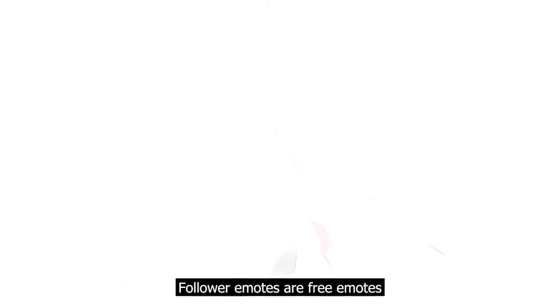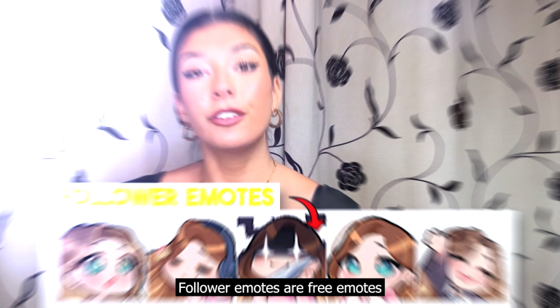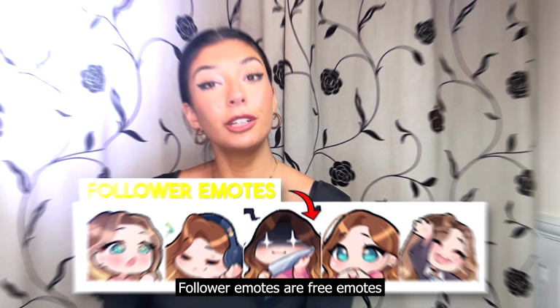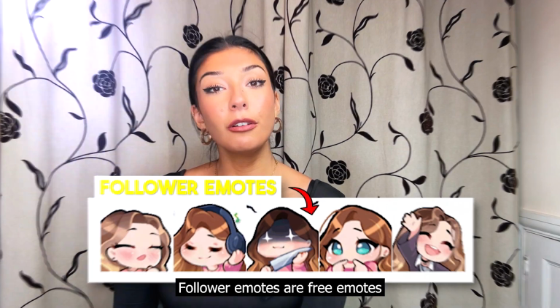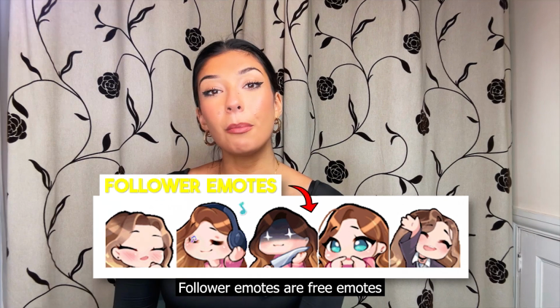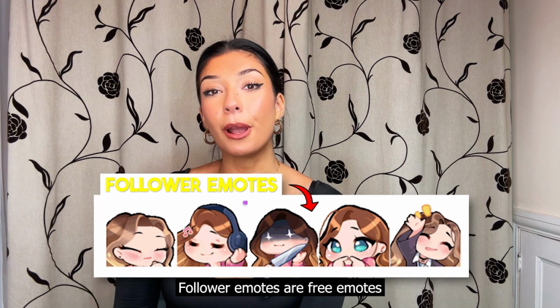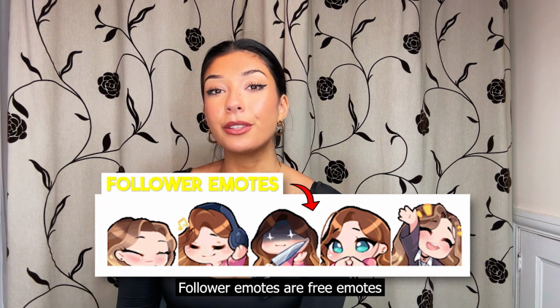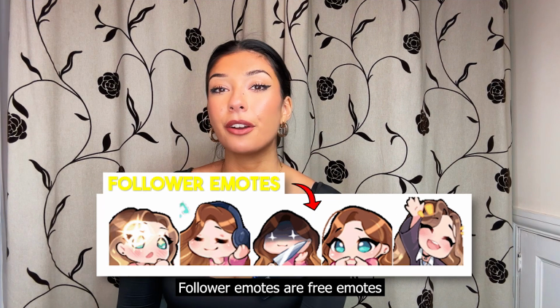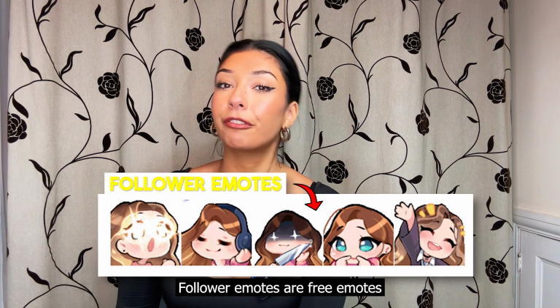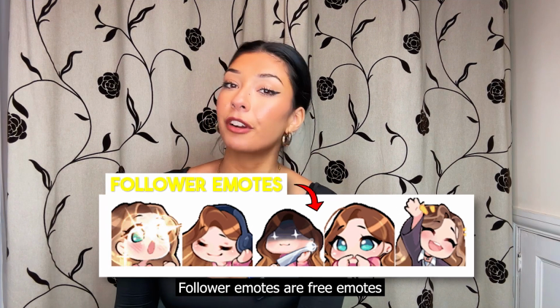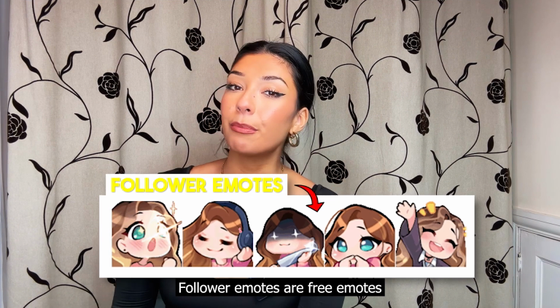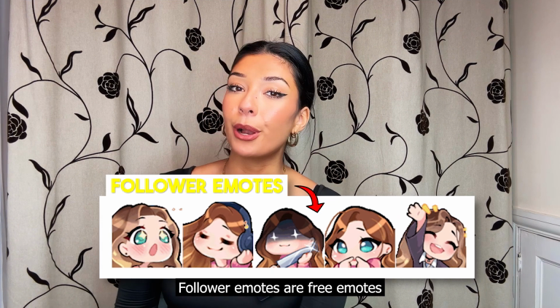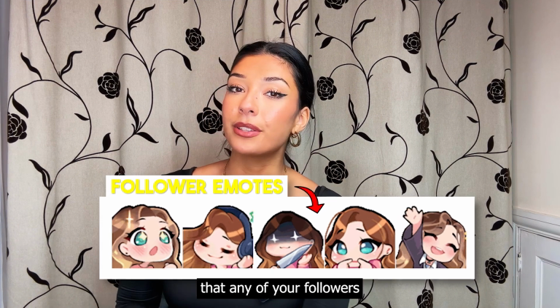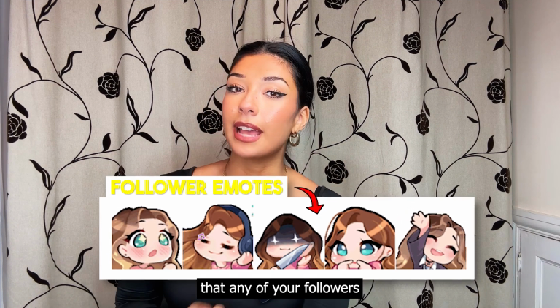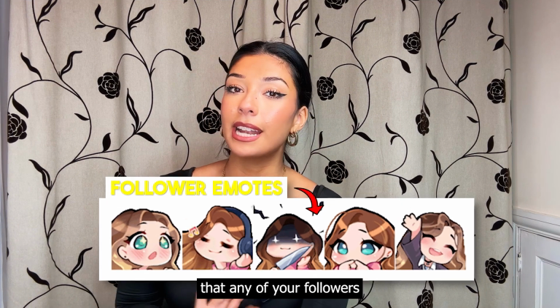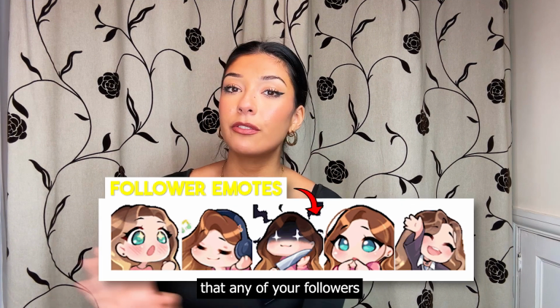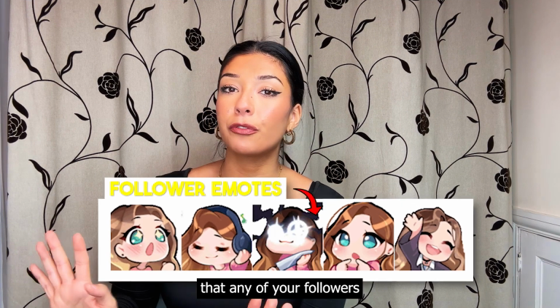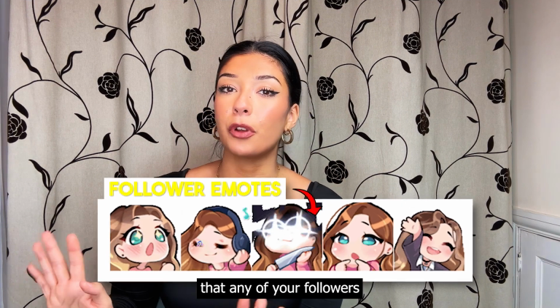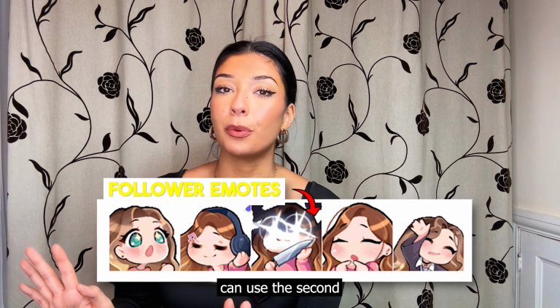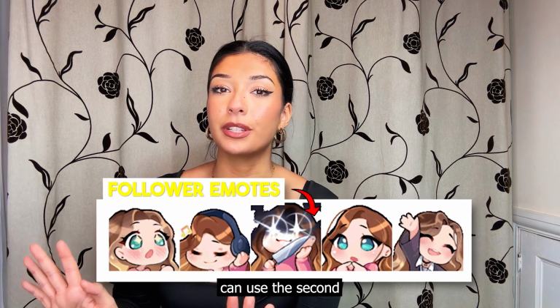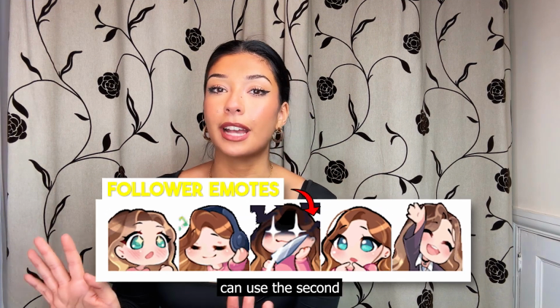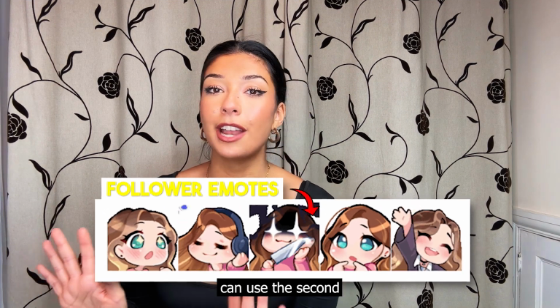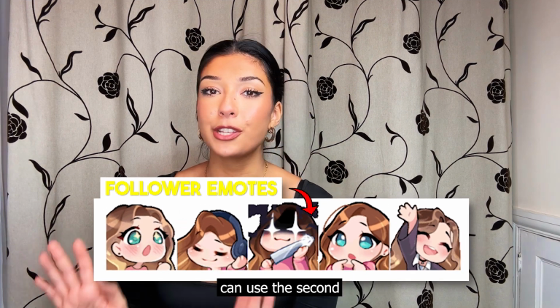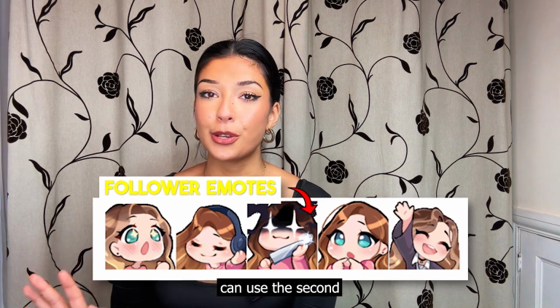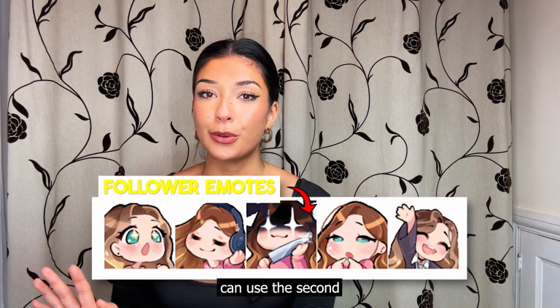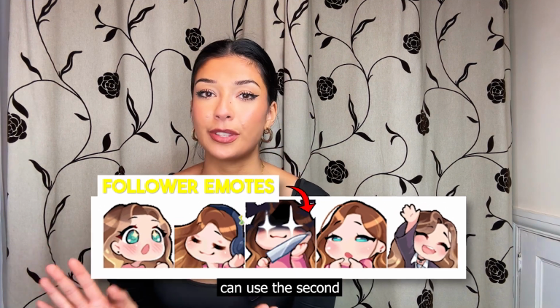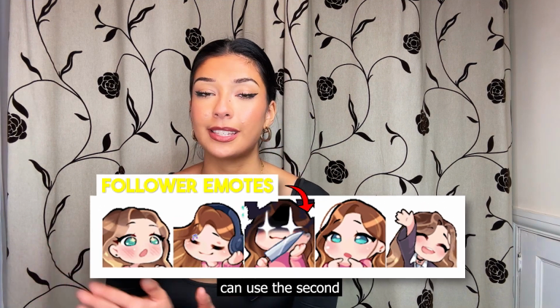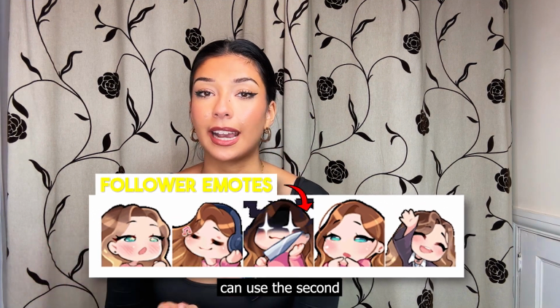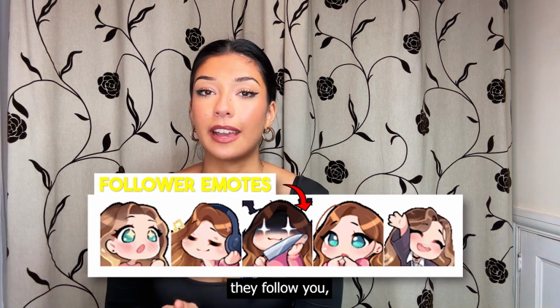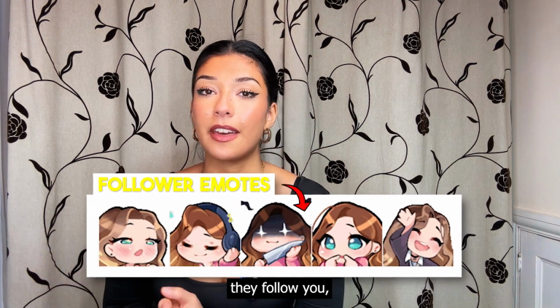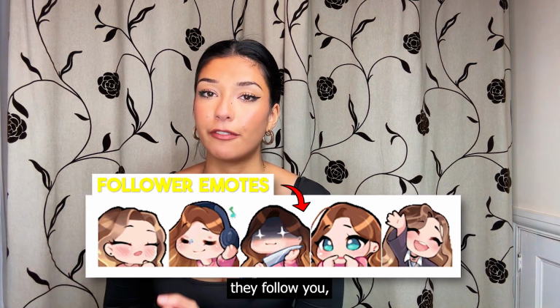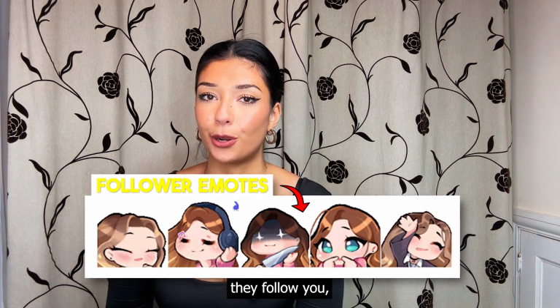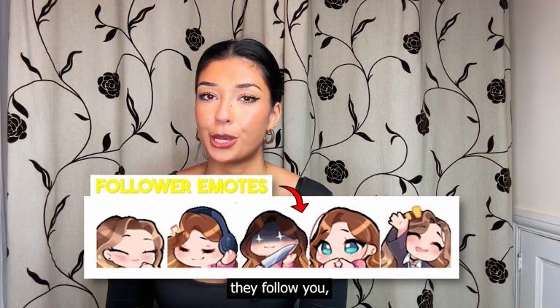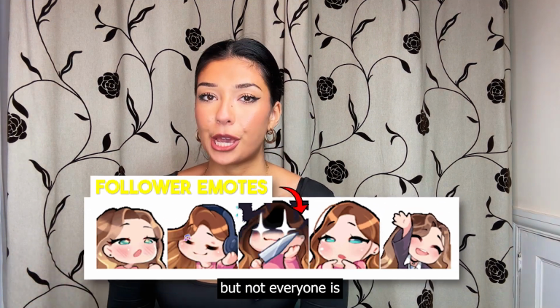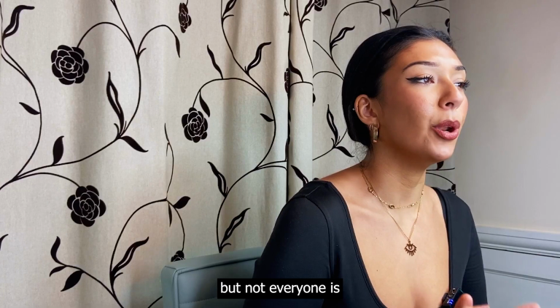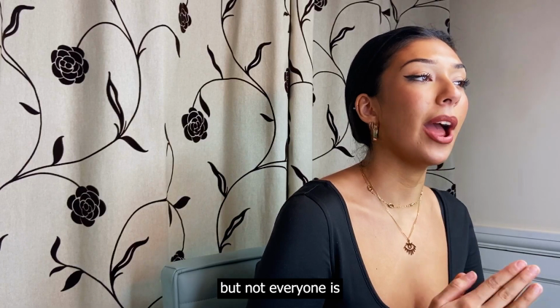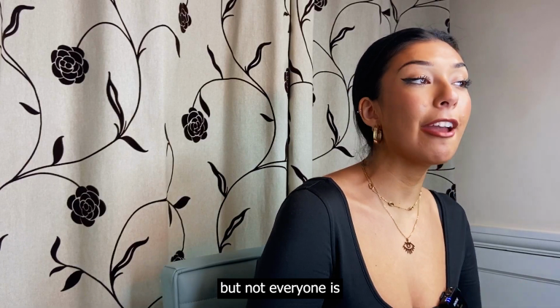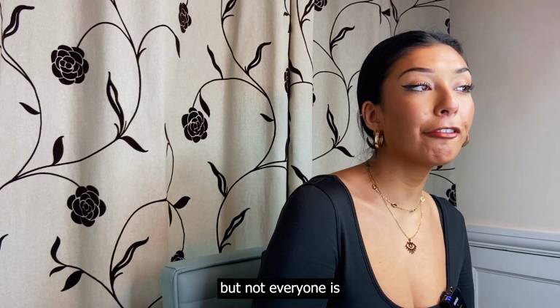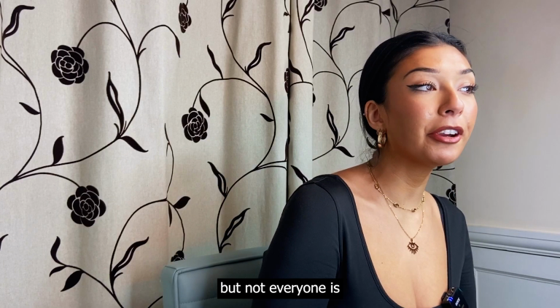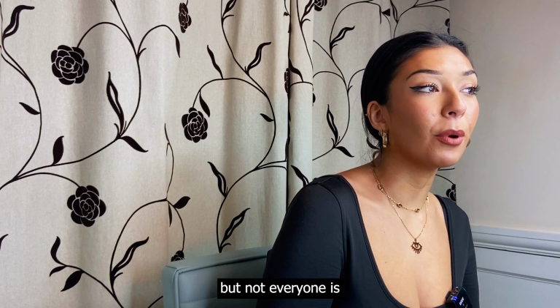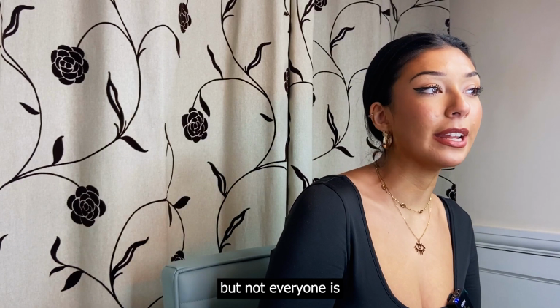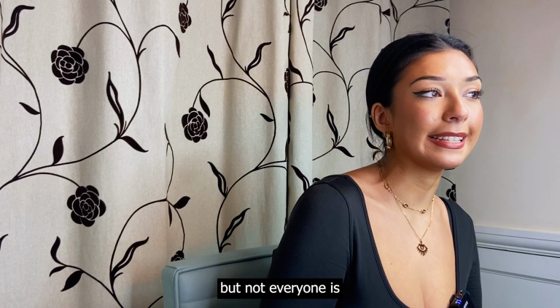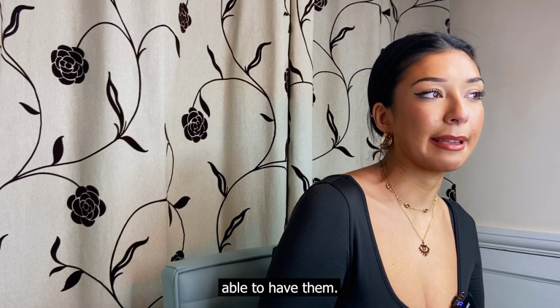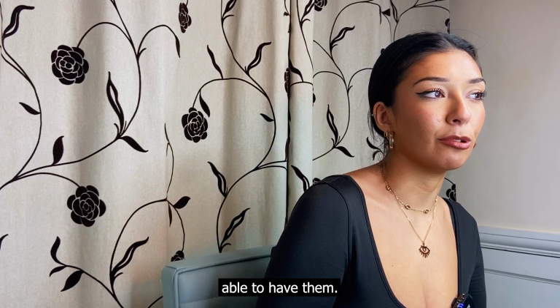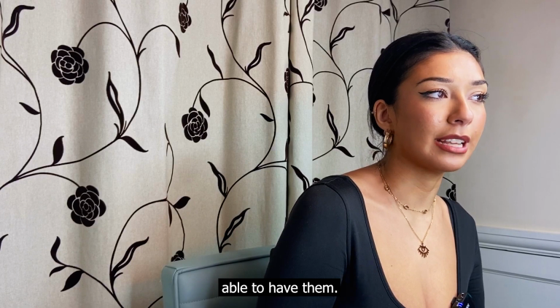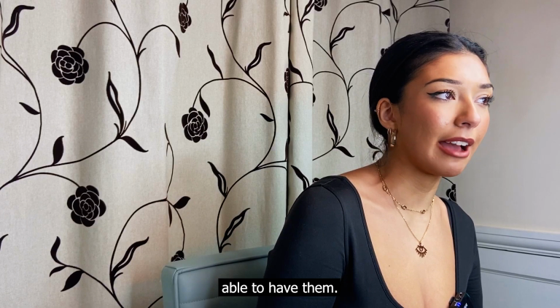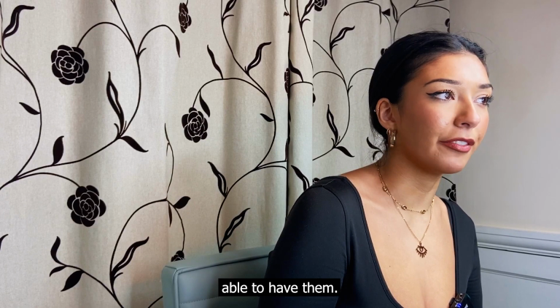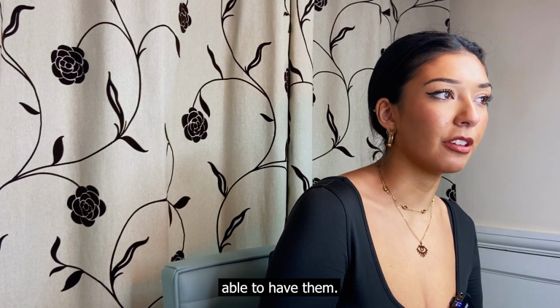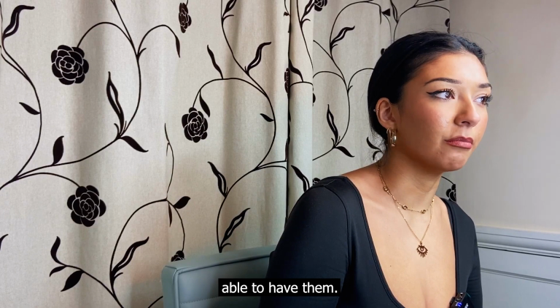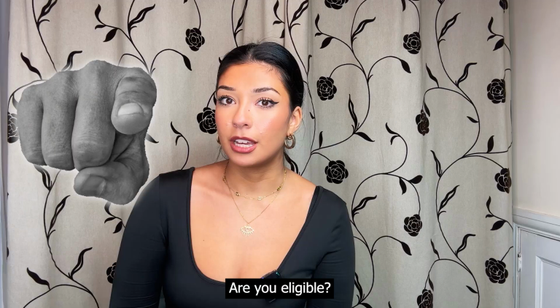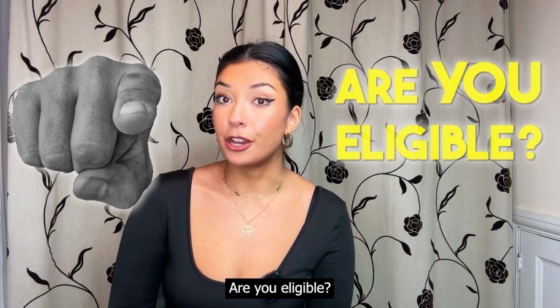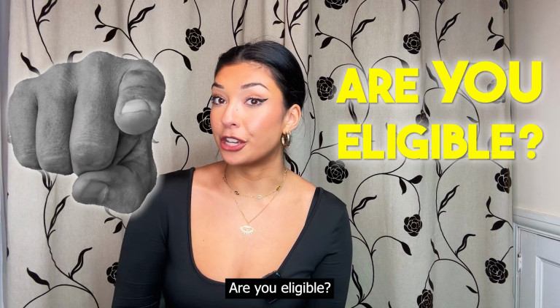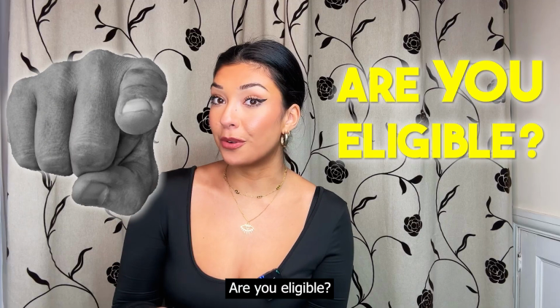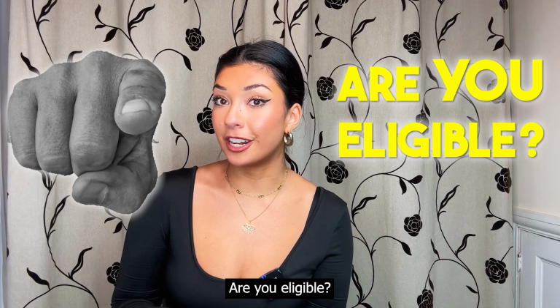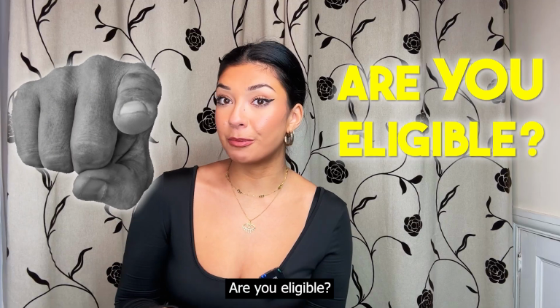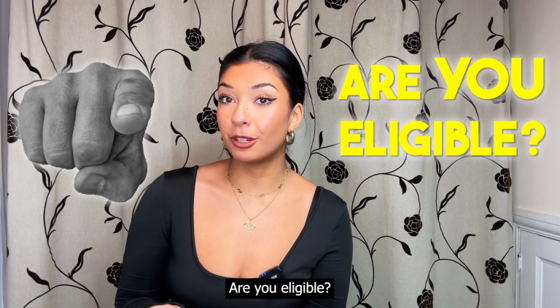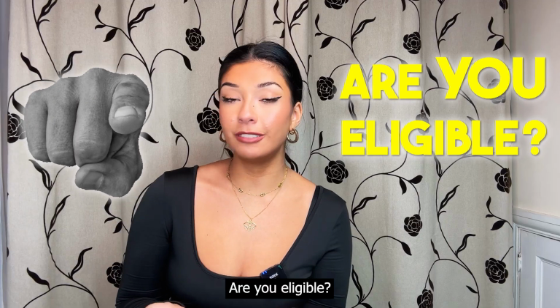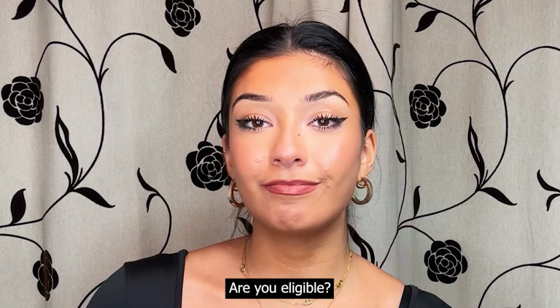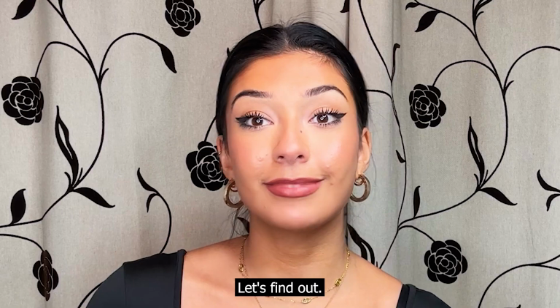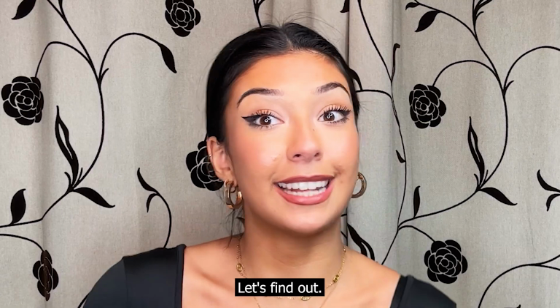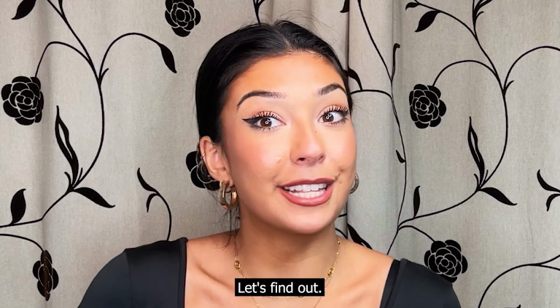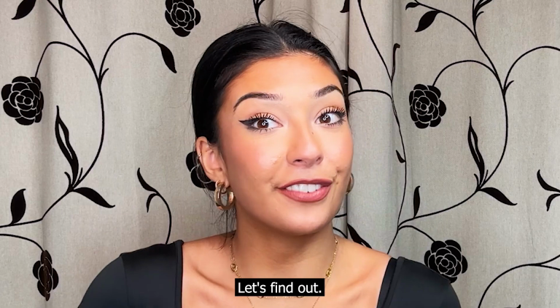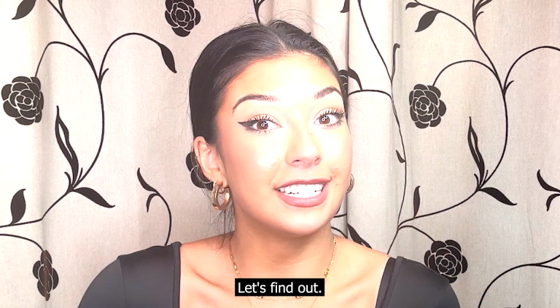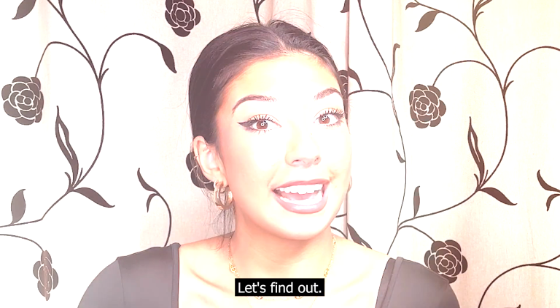Follower emotes are free emotes that any of your followers can use the second they follow you, but not everyone is able to have them. Are you eligible? Let's find out.